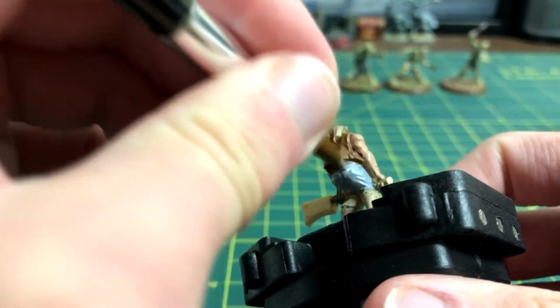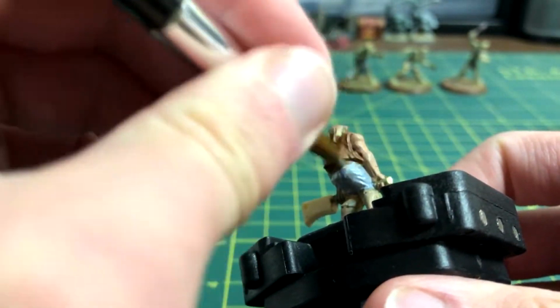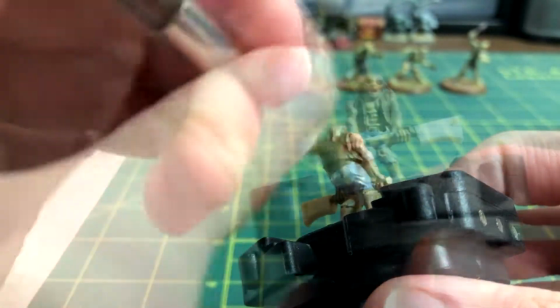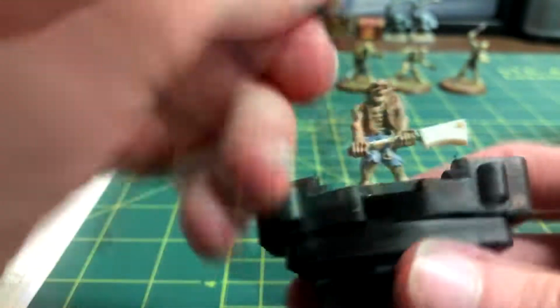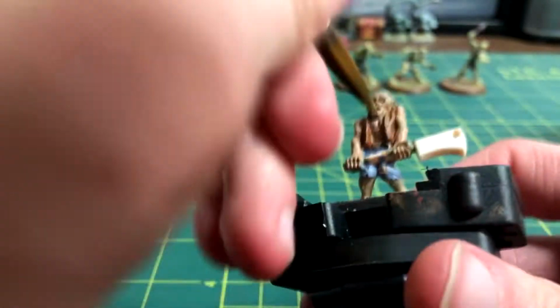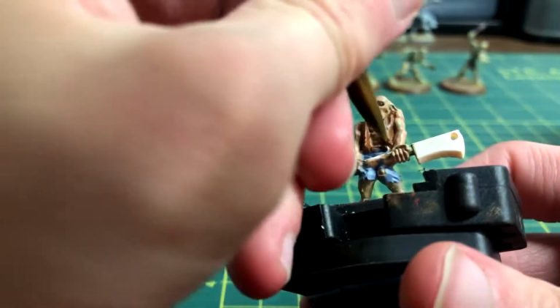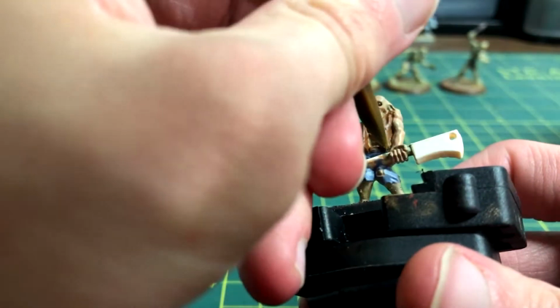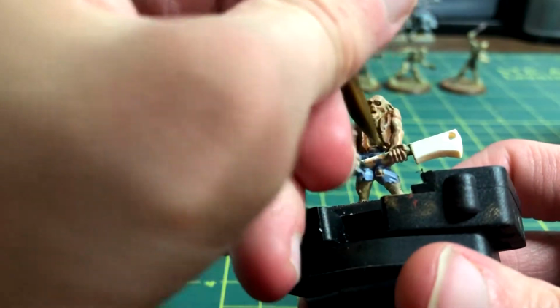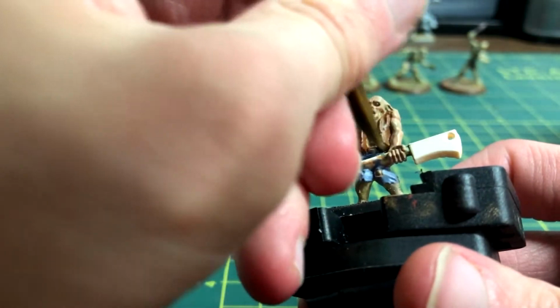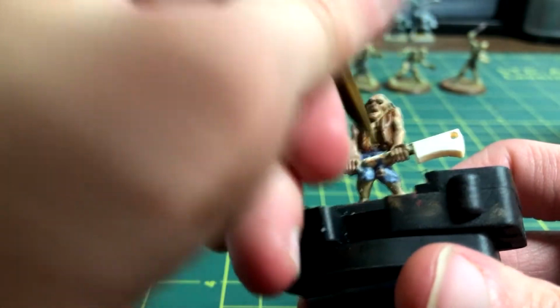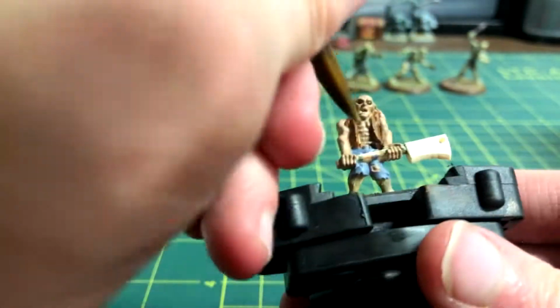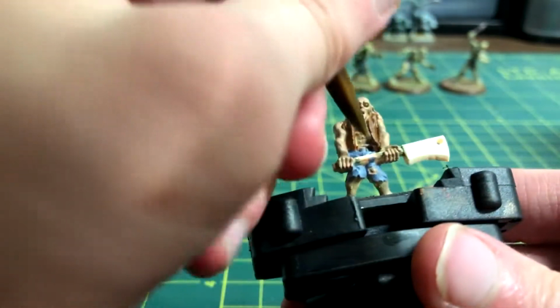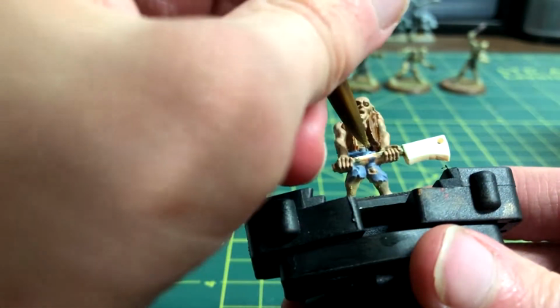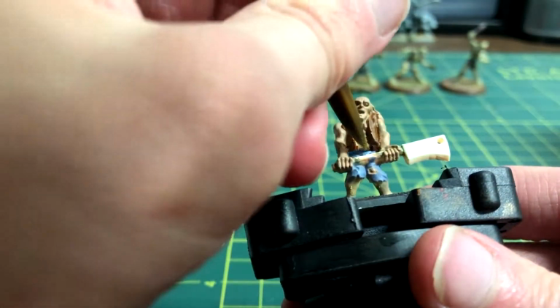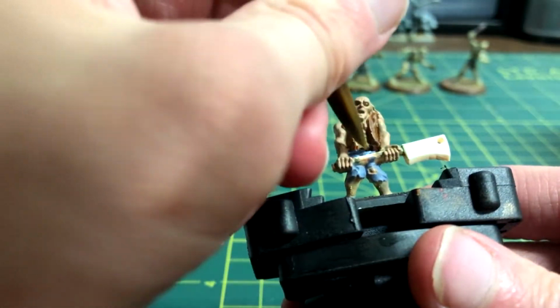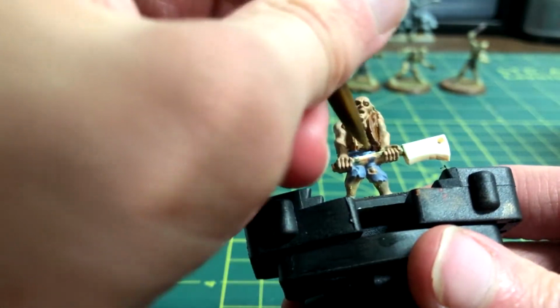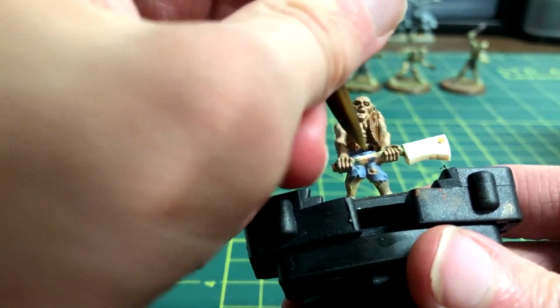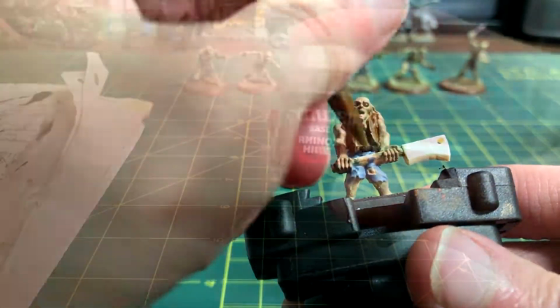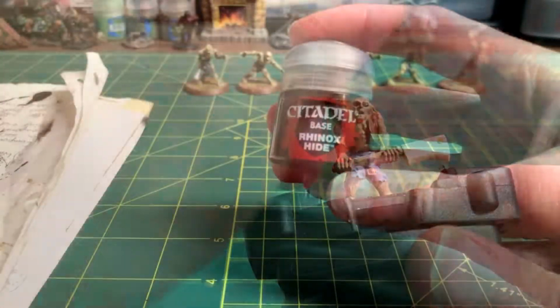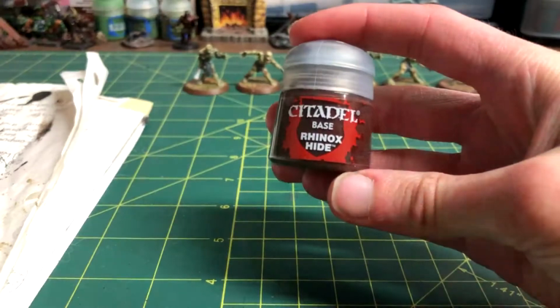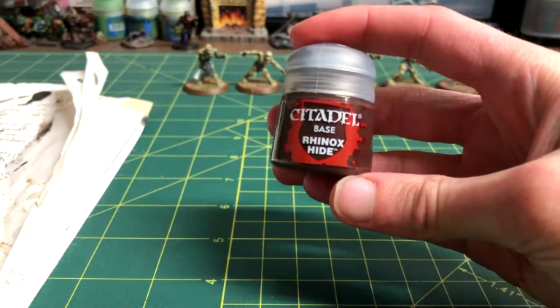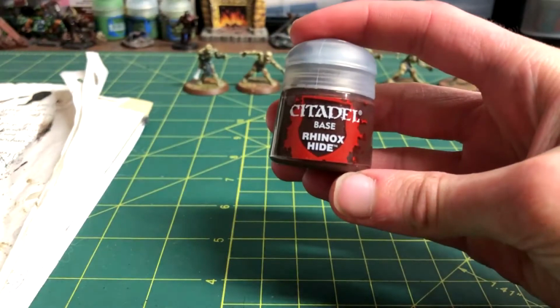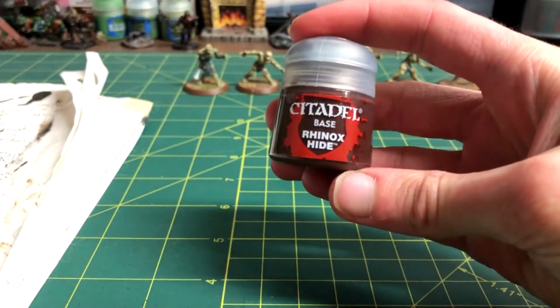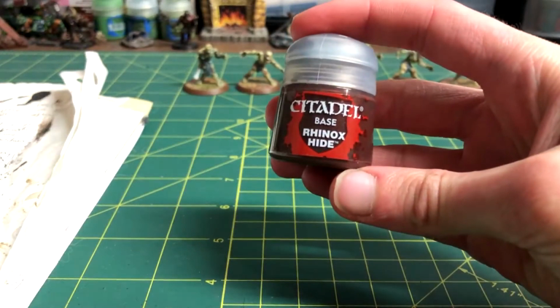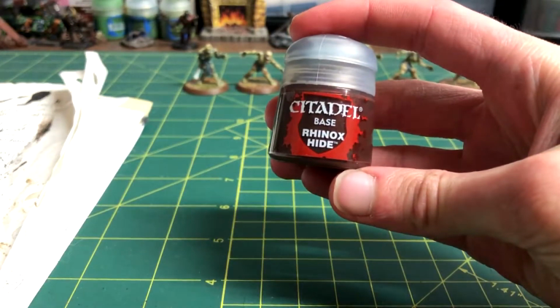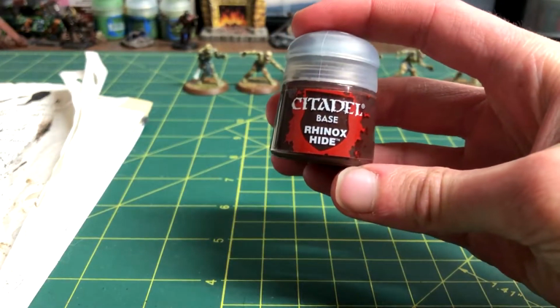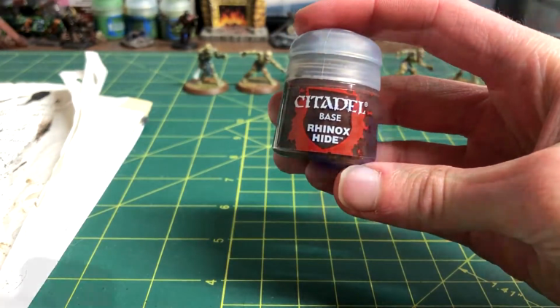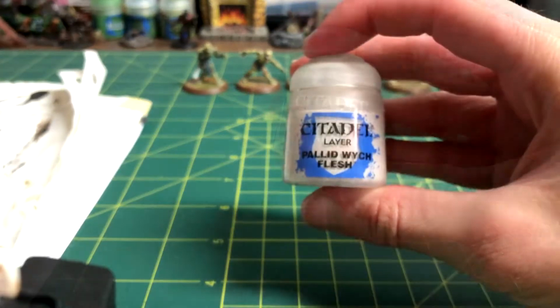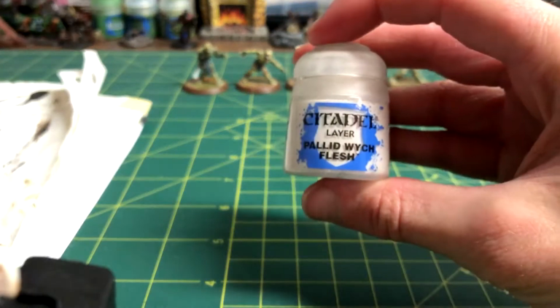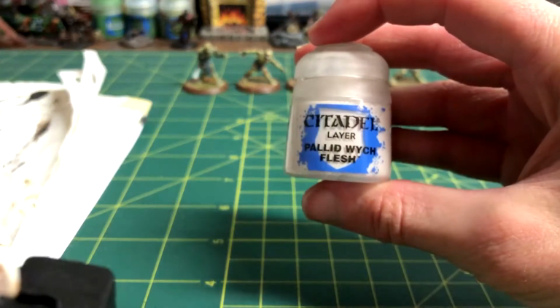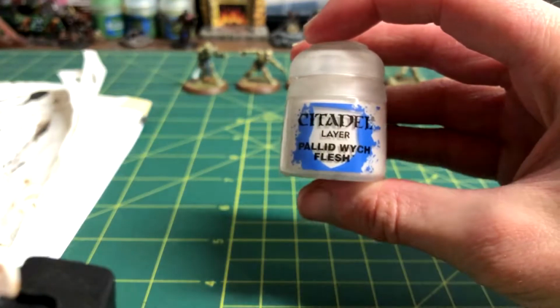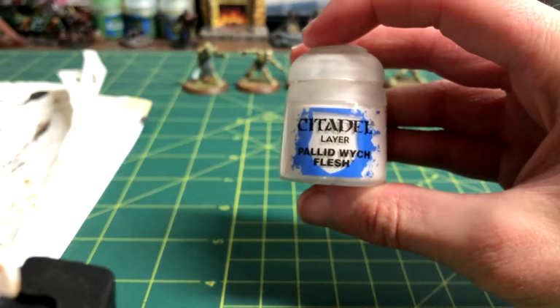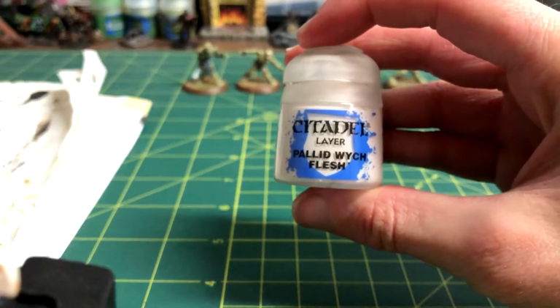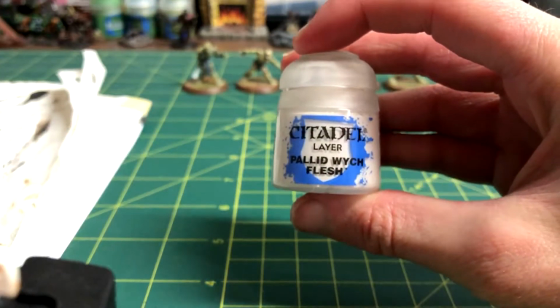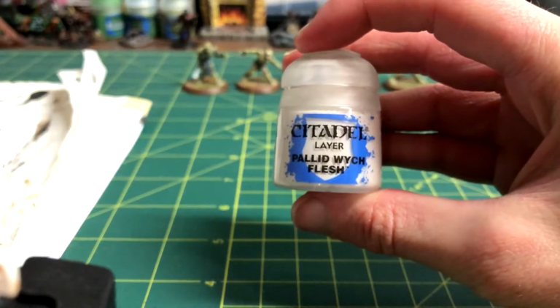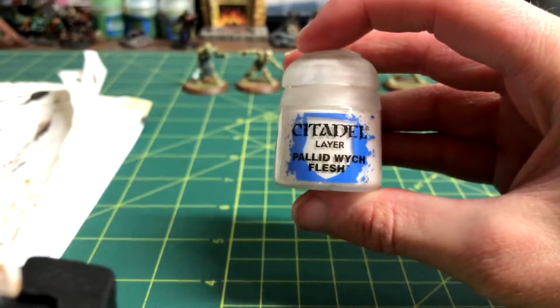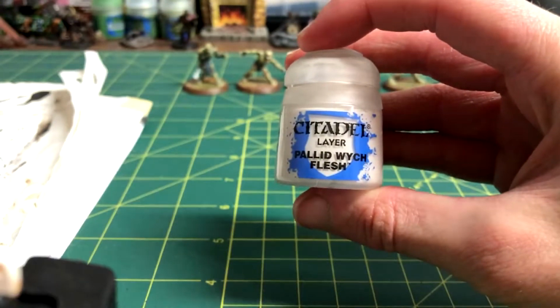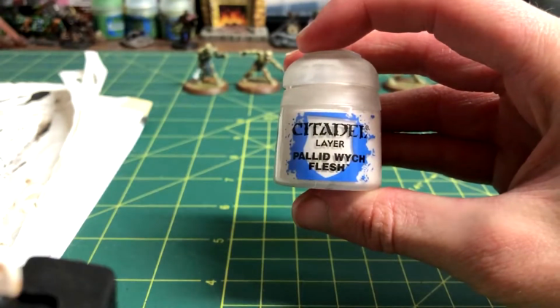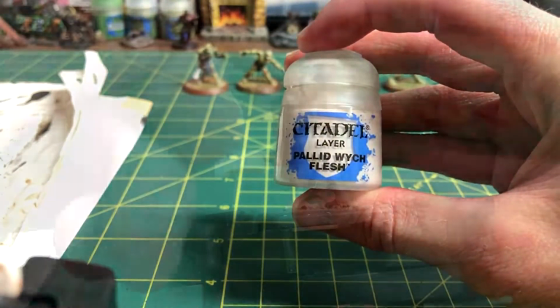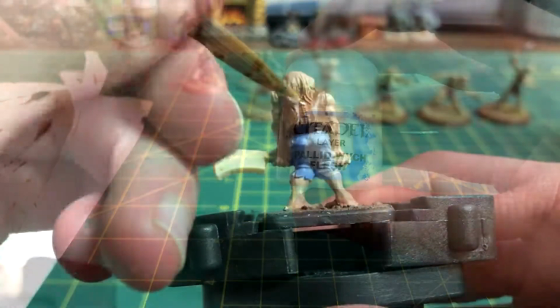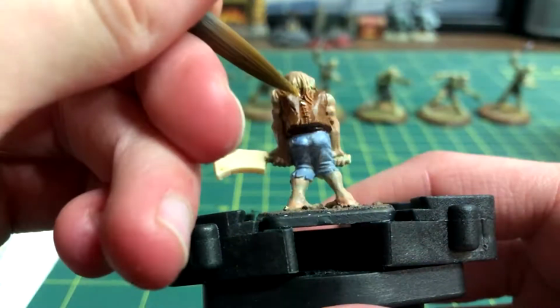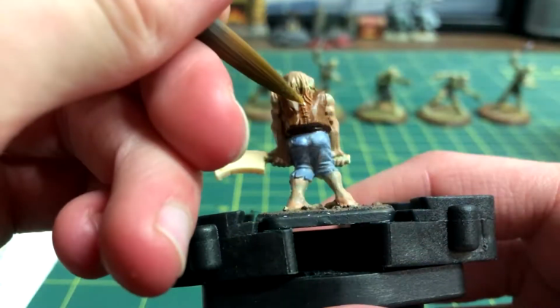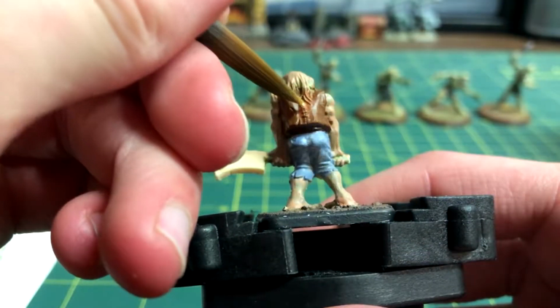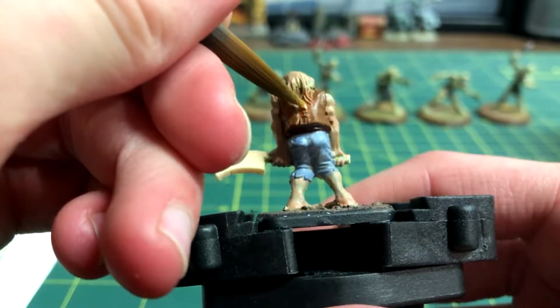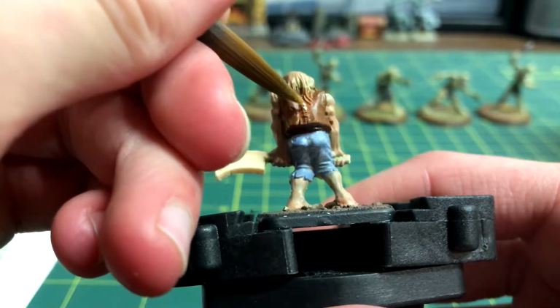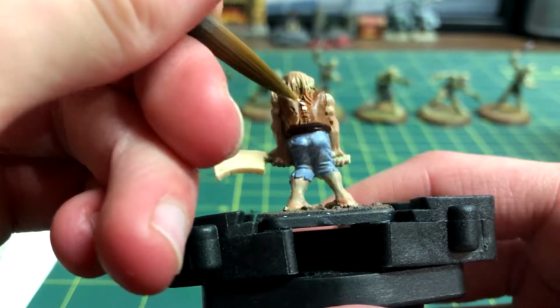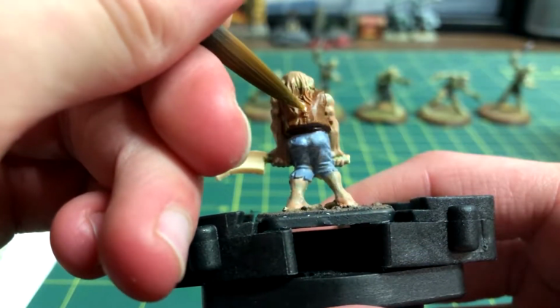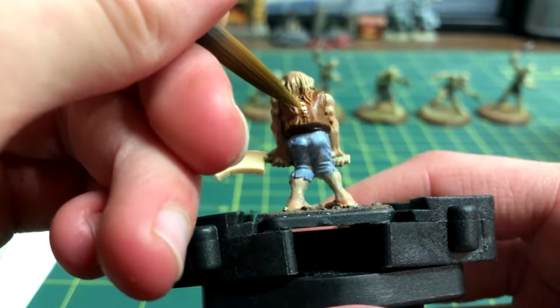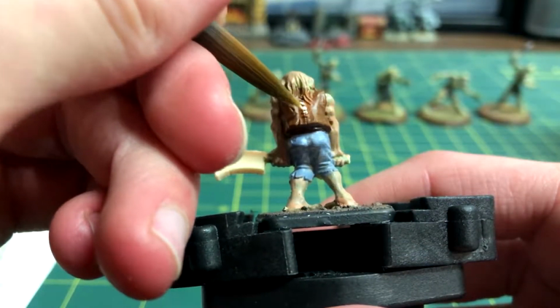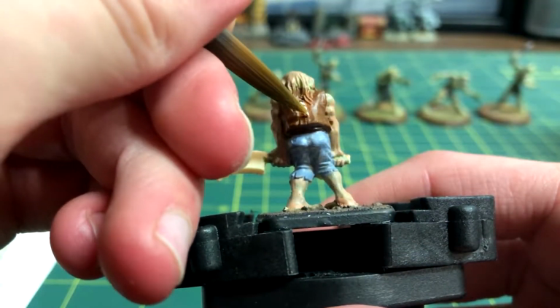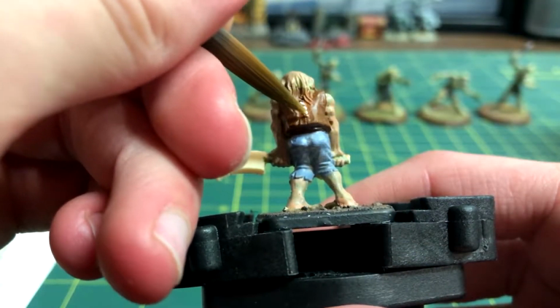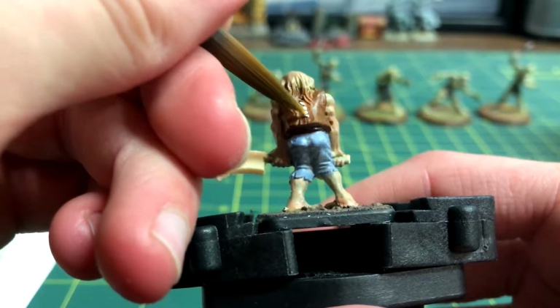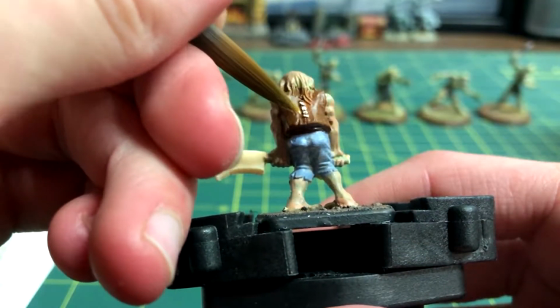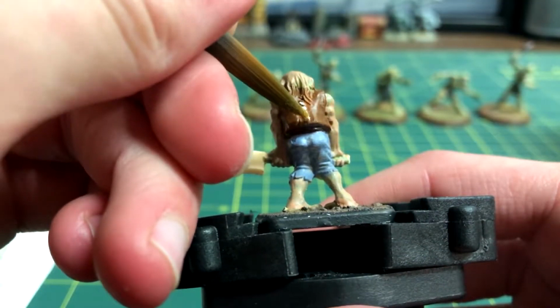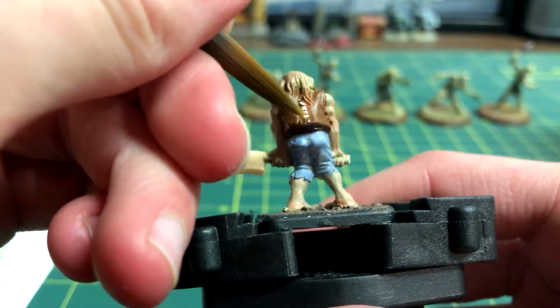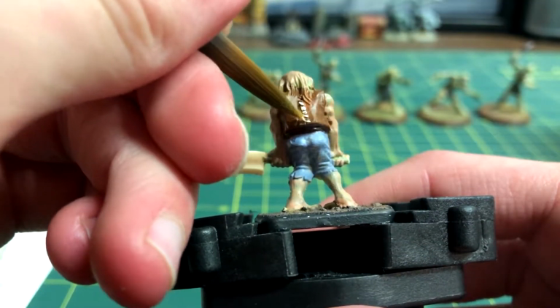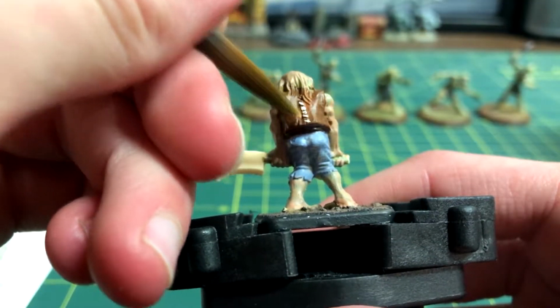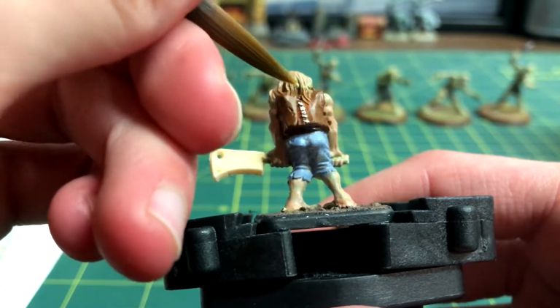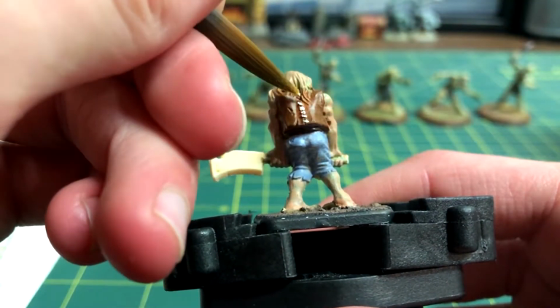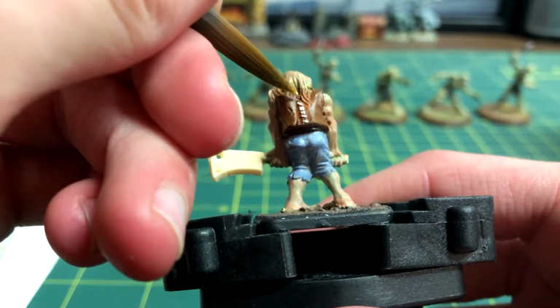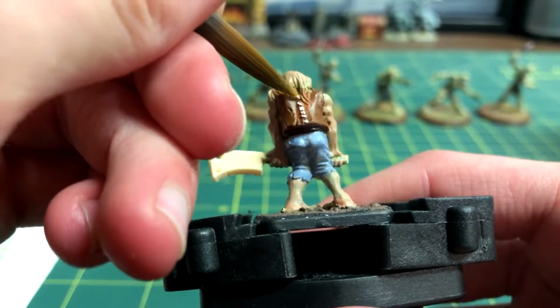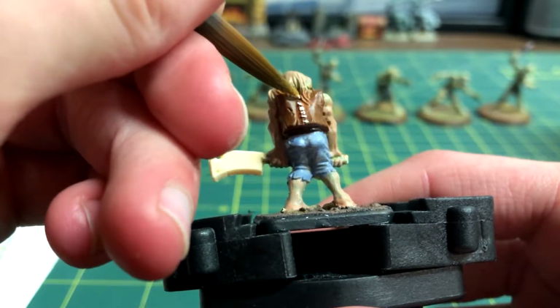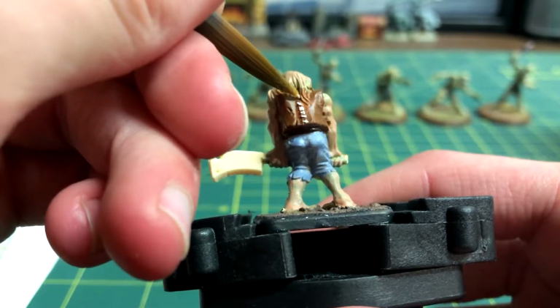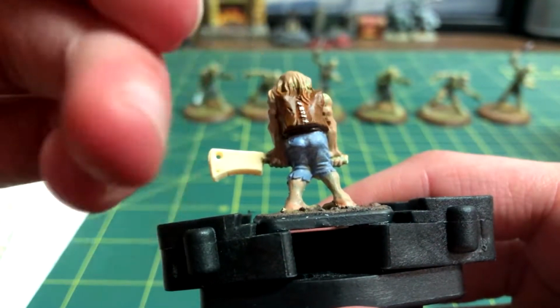The belt was made brown with Rhinox Hide, then I used Pallid Wych Flesh for the stitches on the coat and also for the teeth.